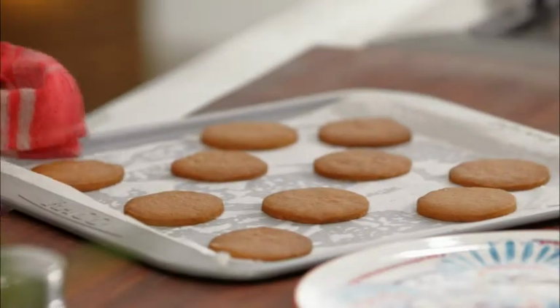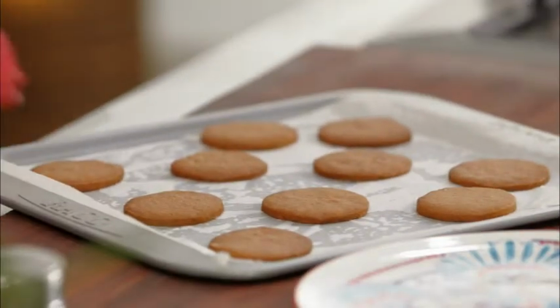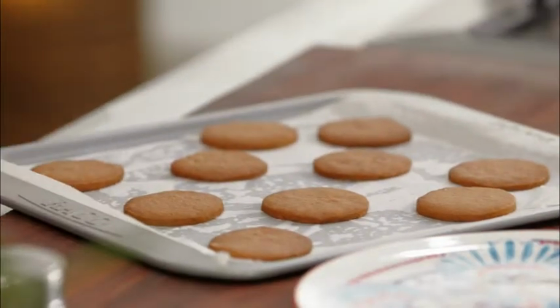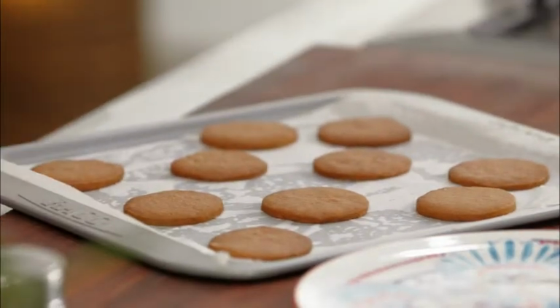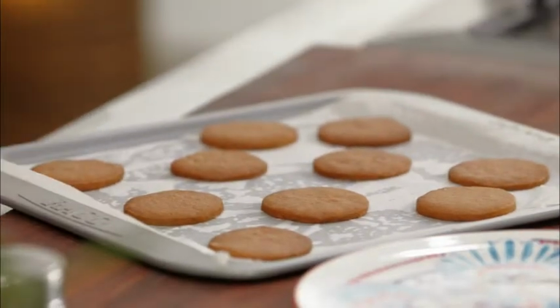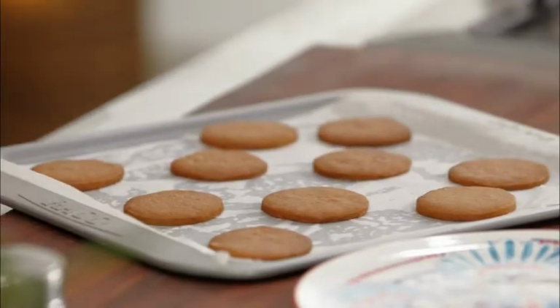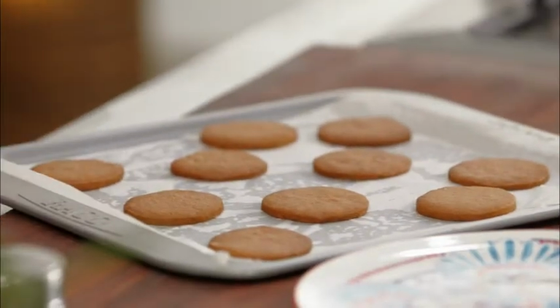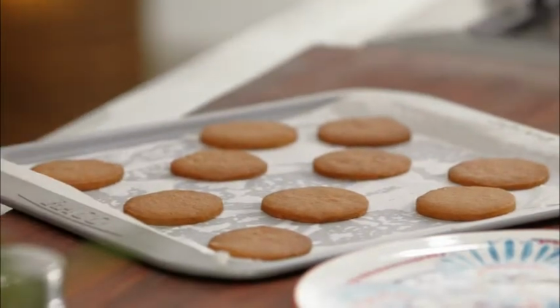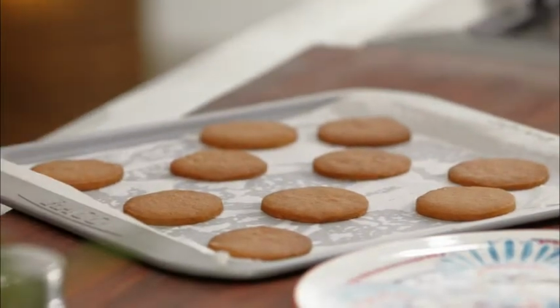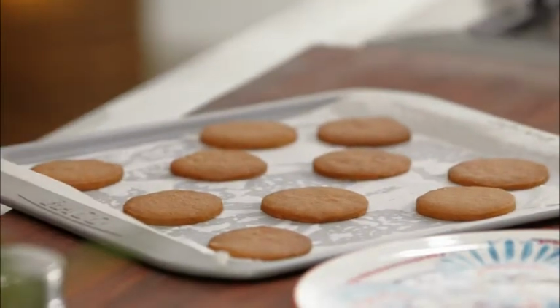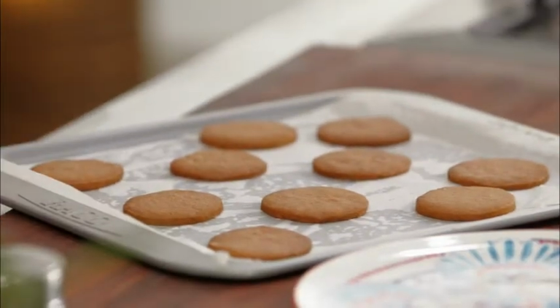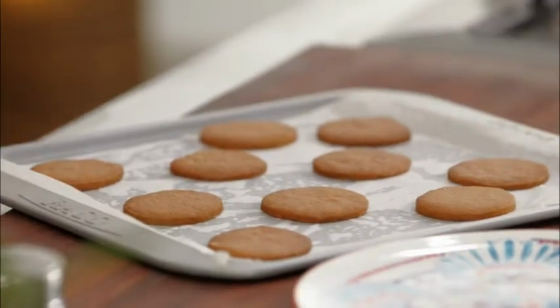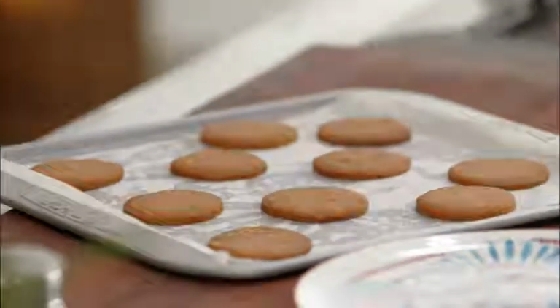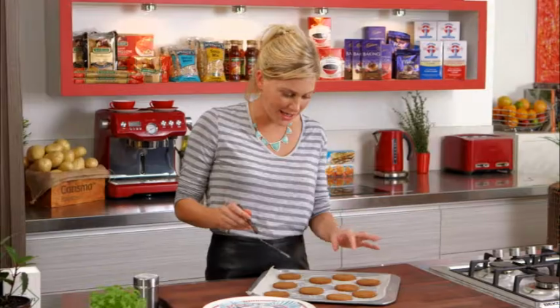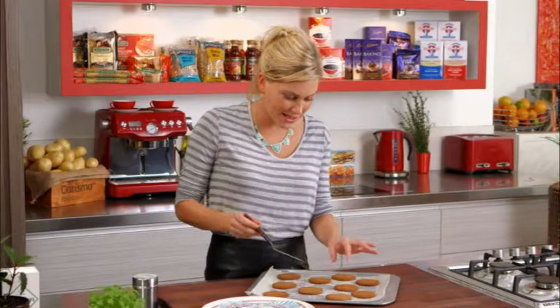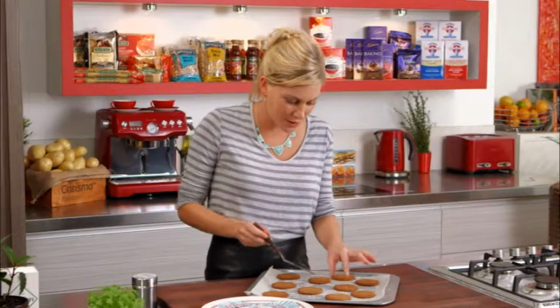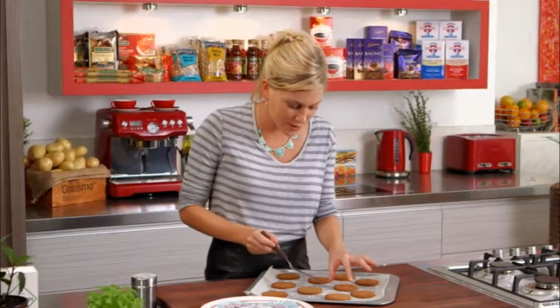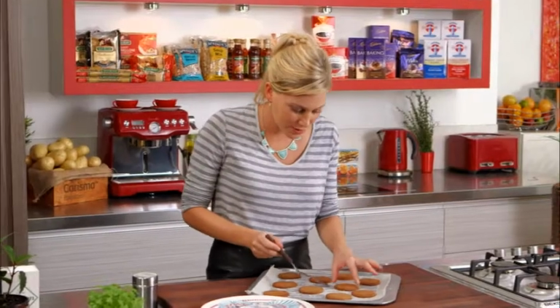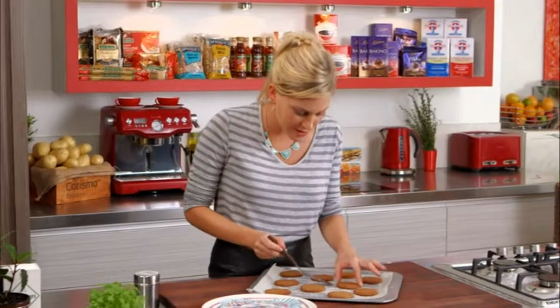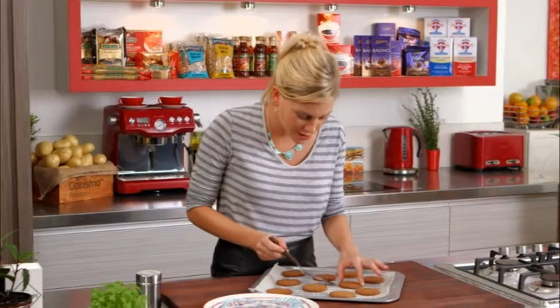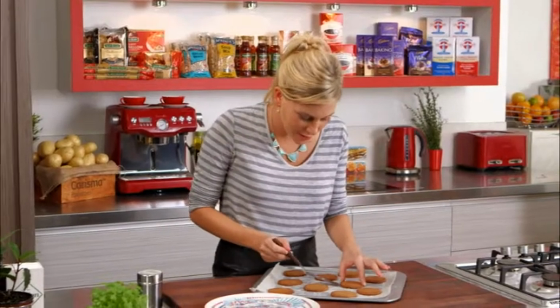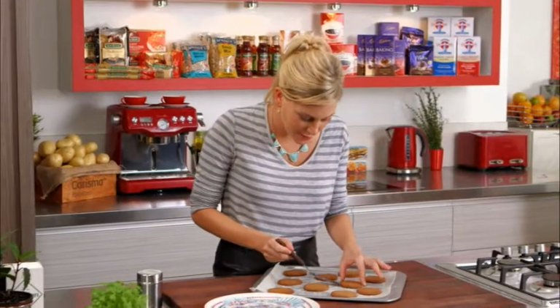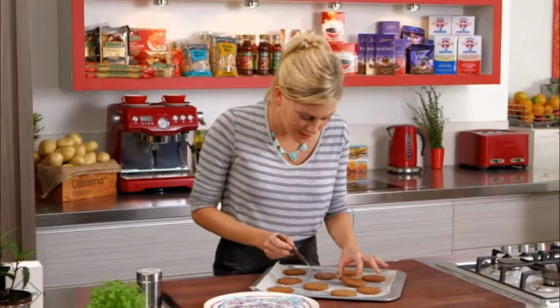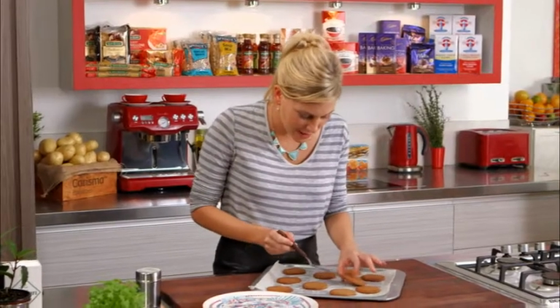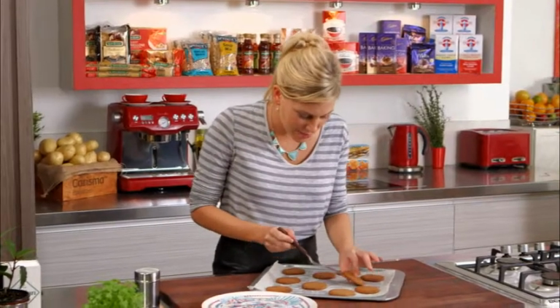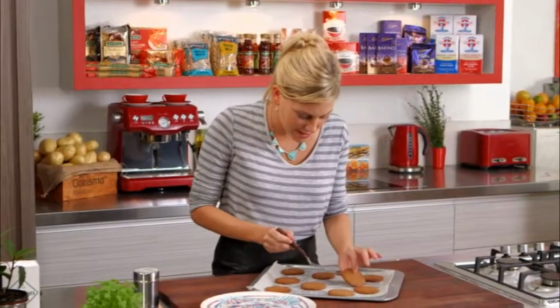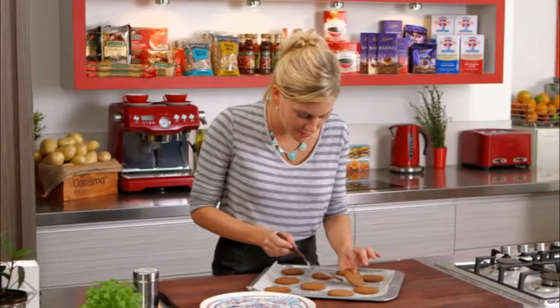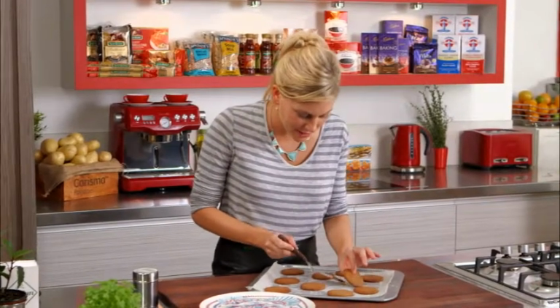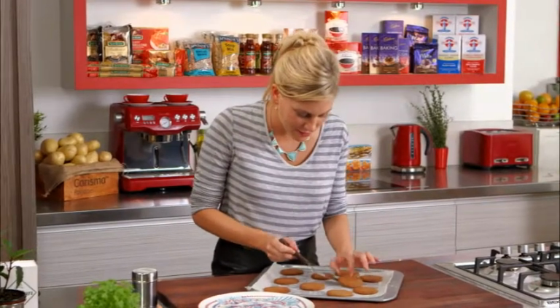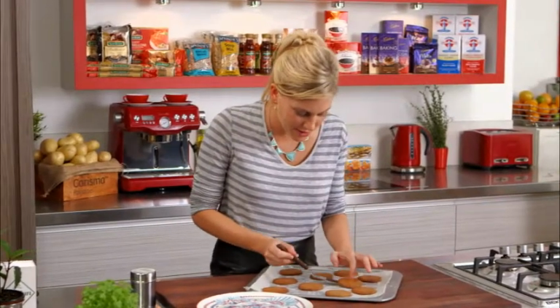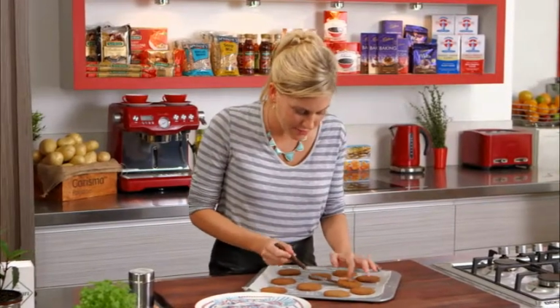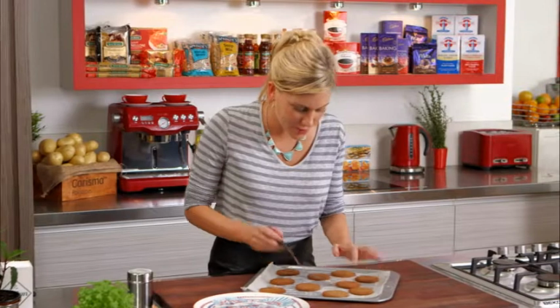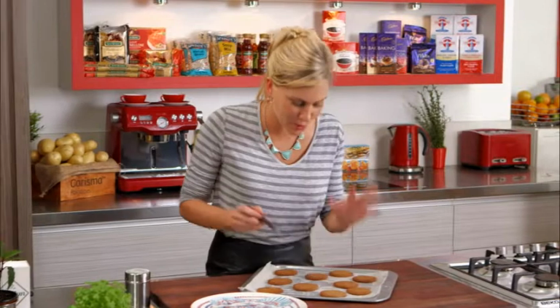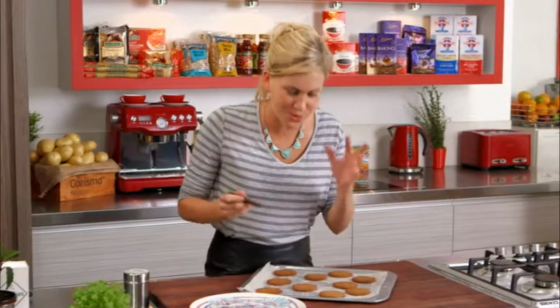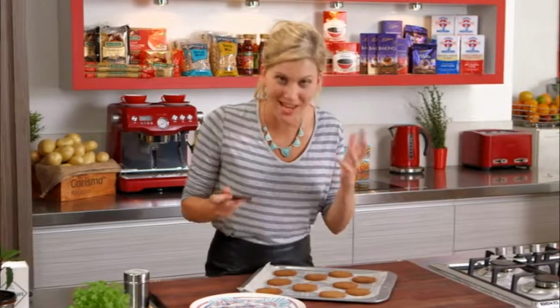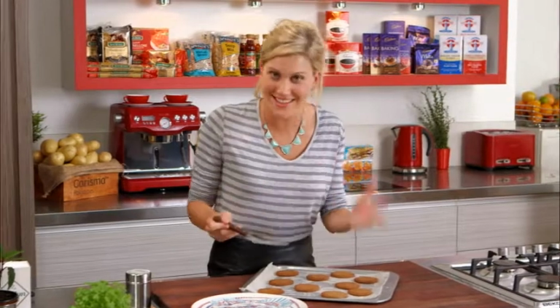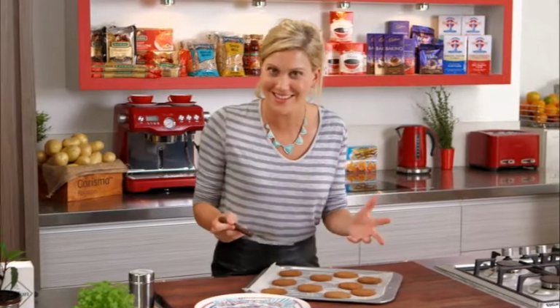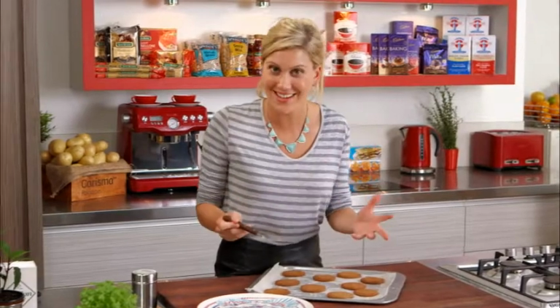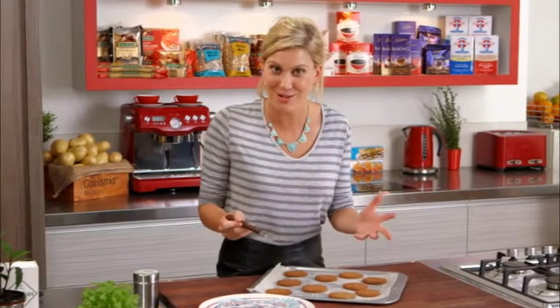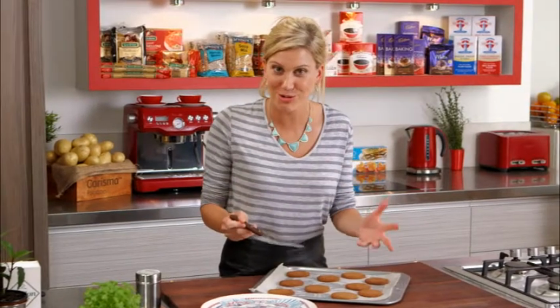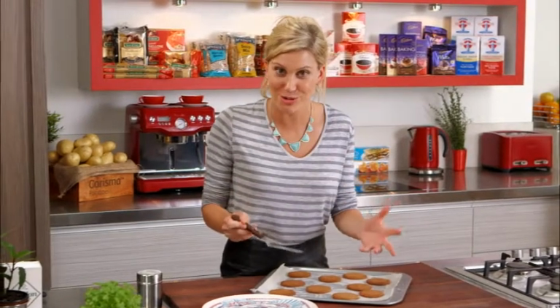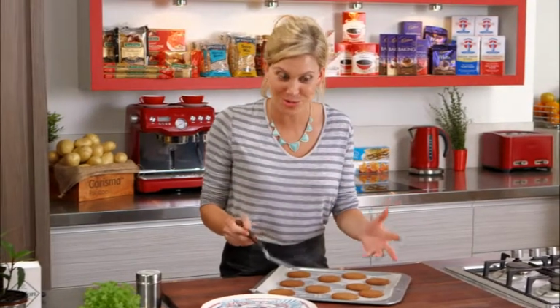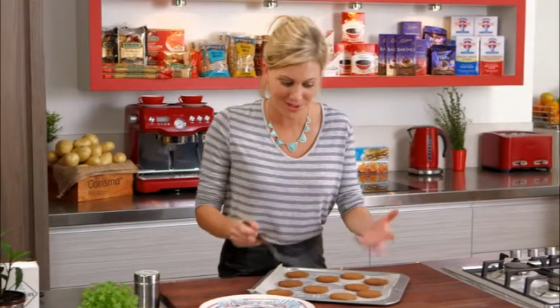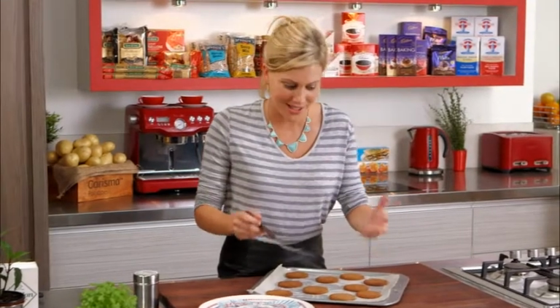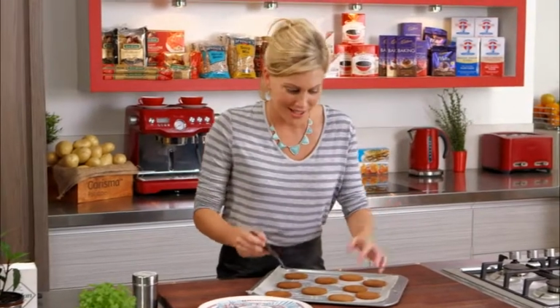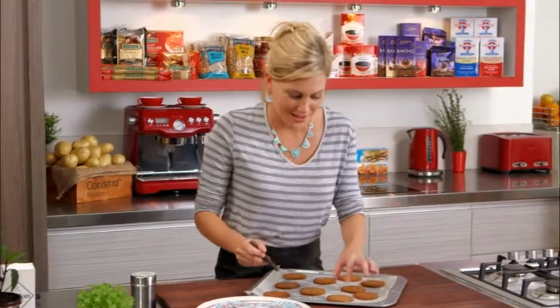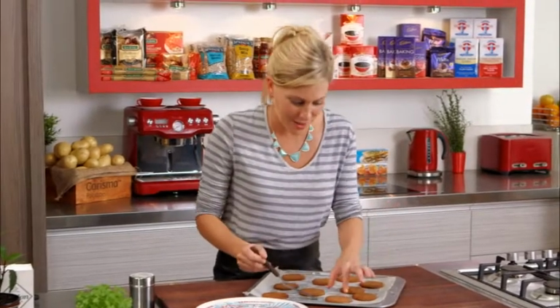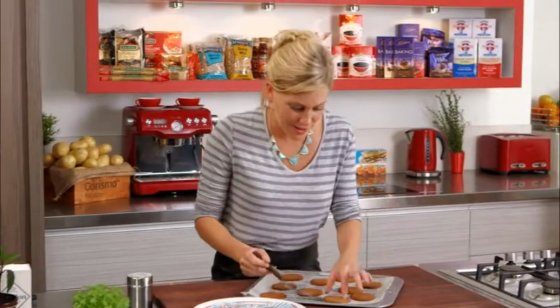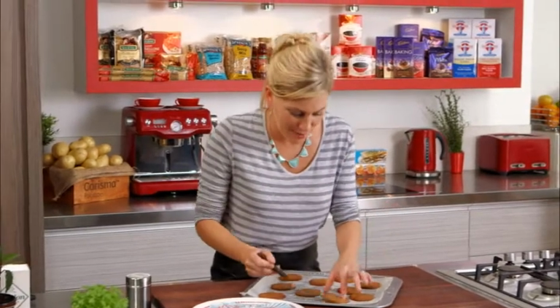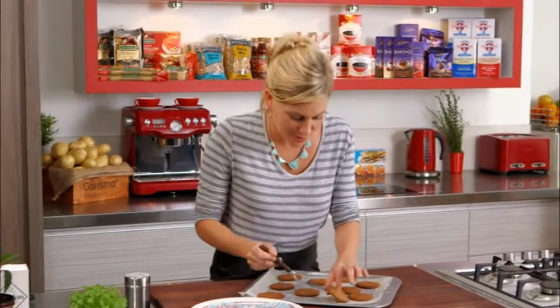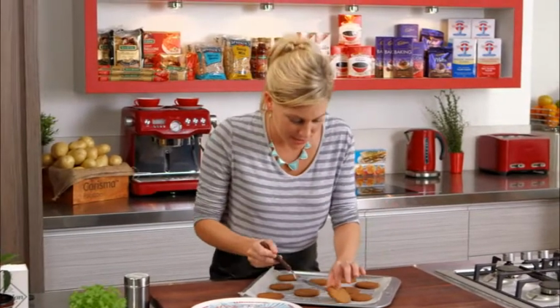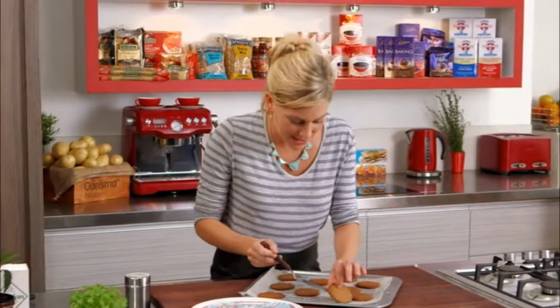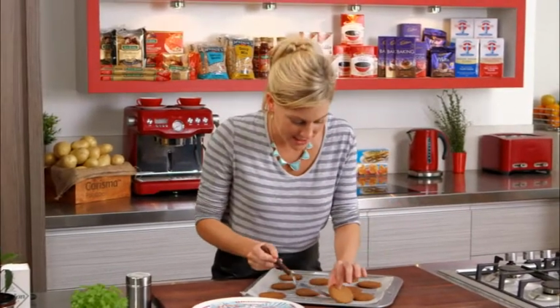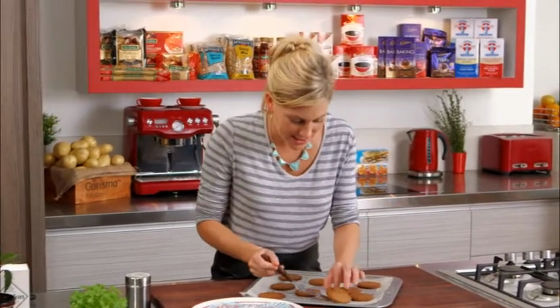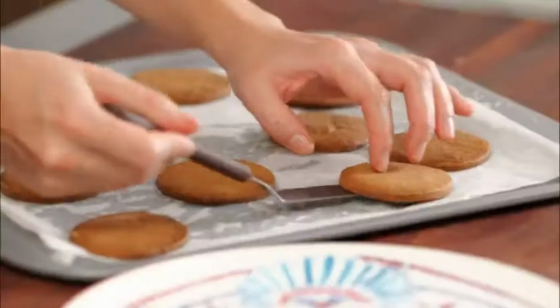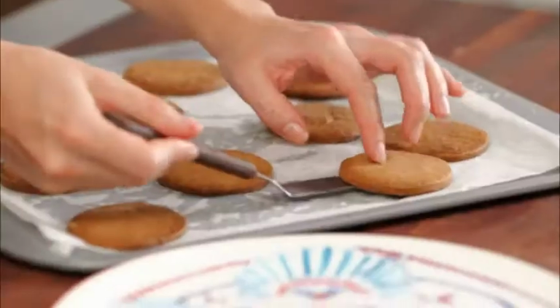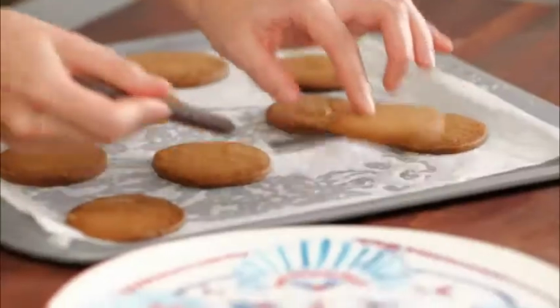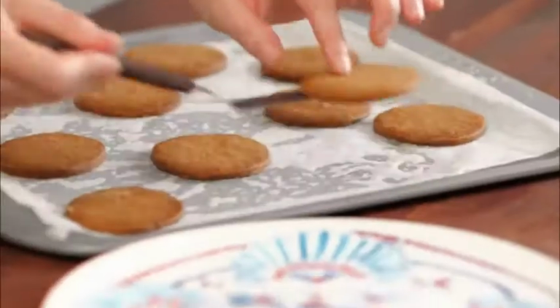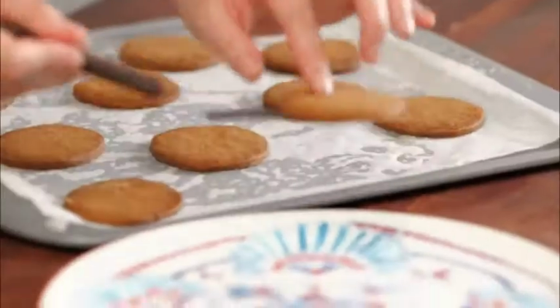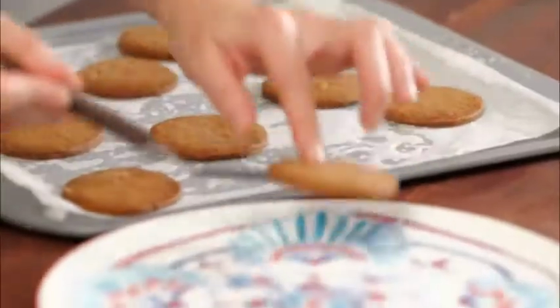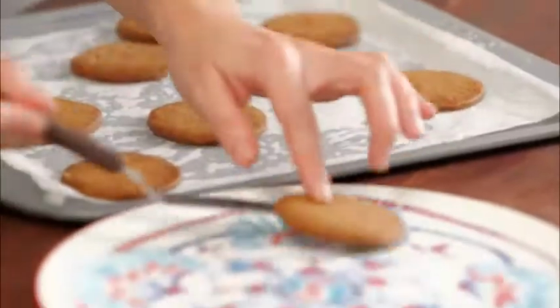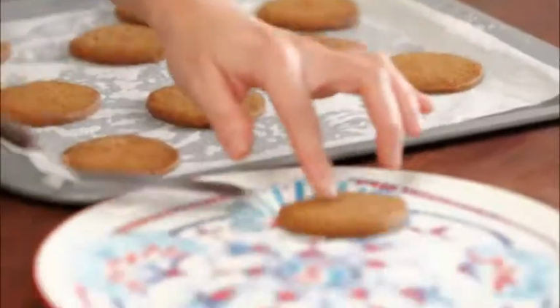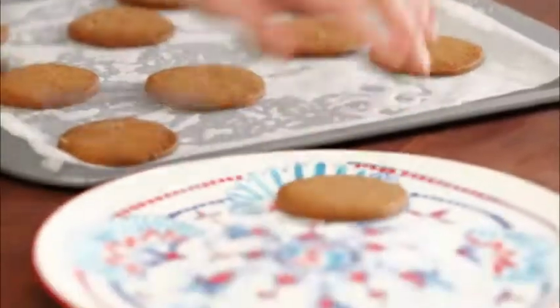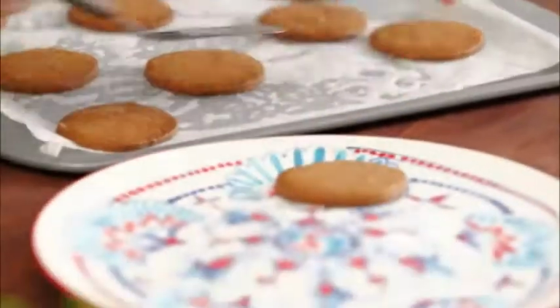Our cookies are baked. They're a little bit soft when they come out of the oven, and of course as they cool they become a little bit harder, and they're ready to go.